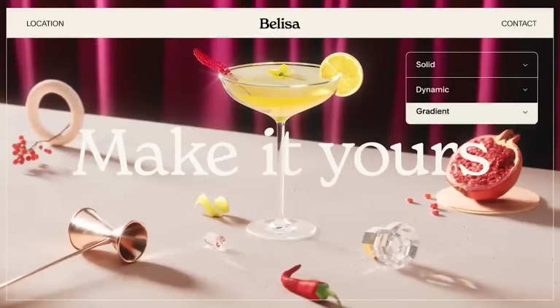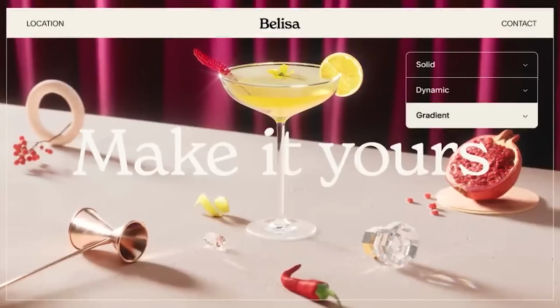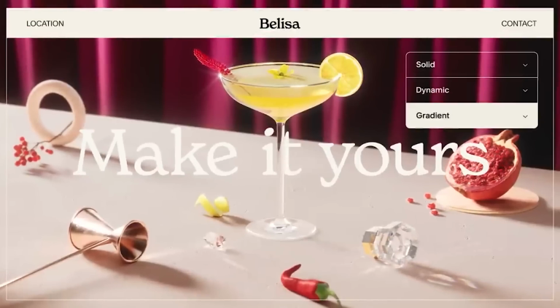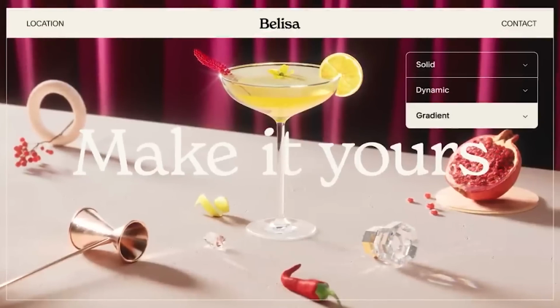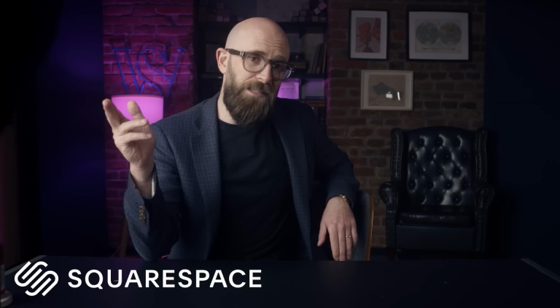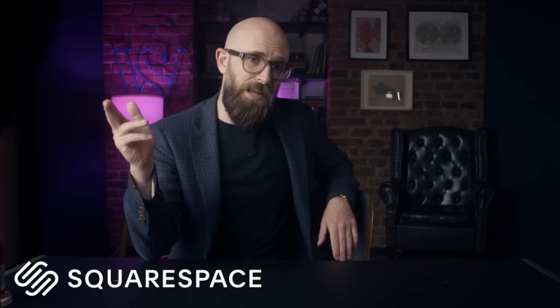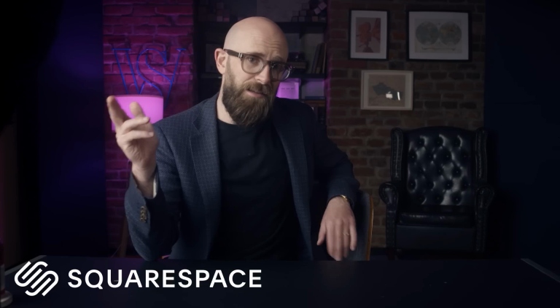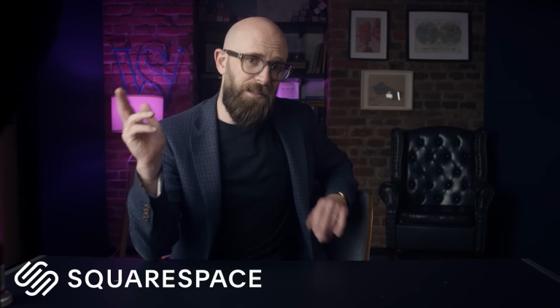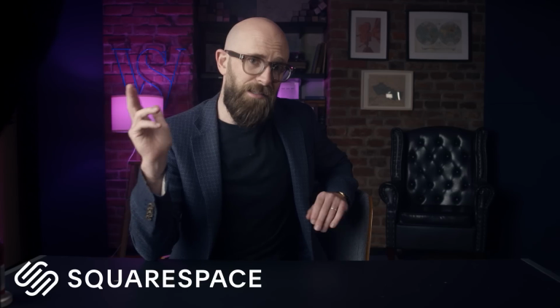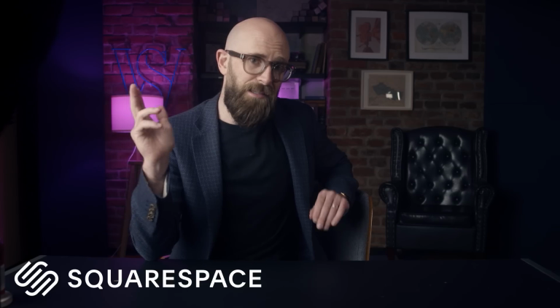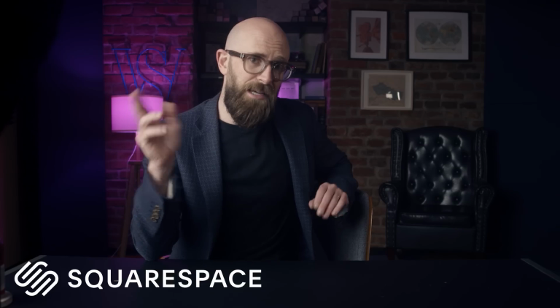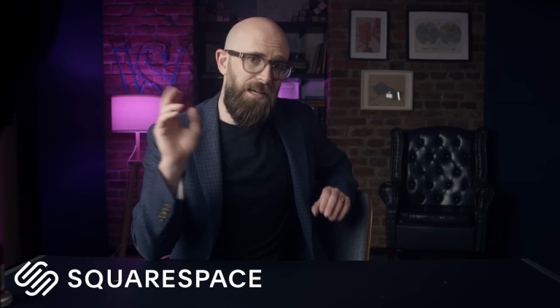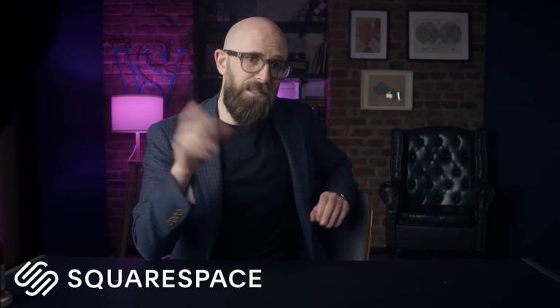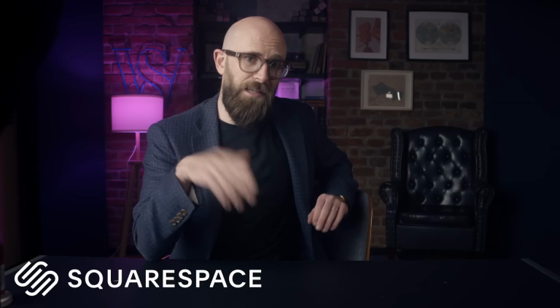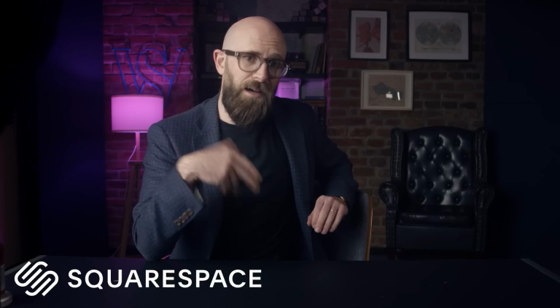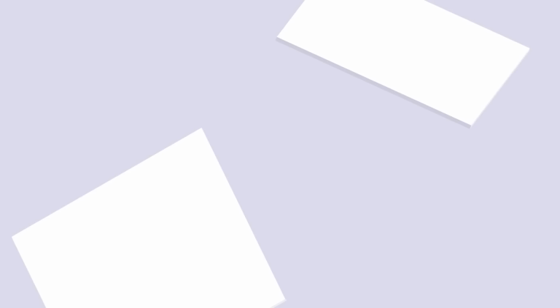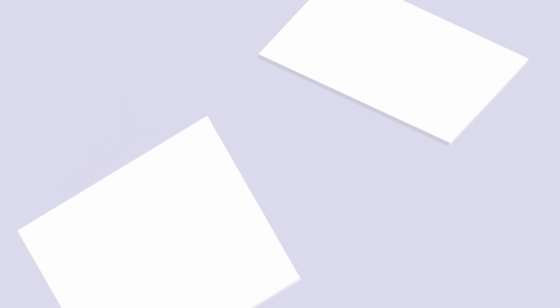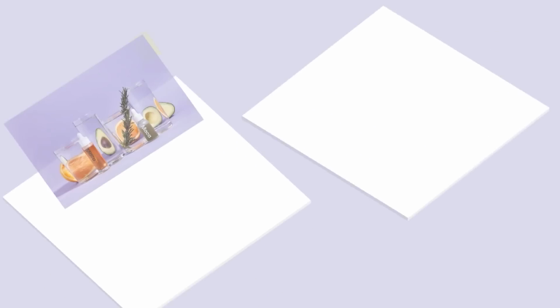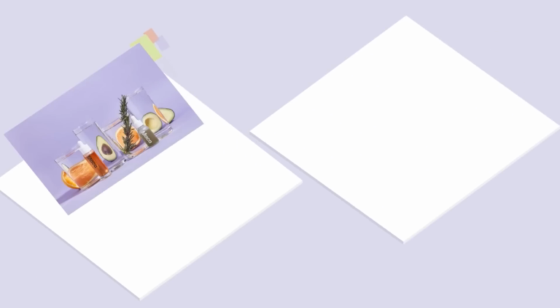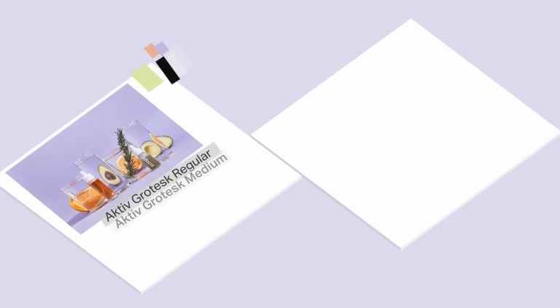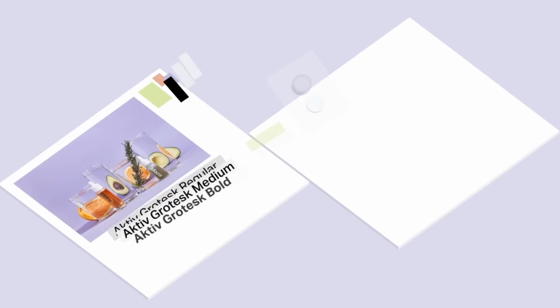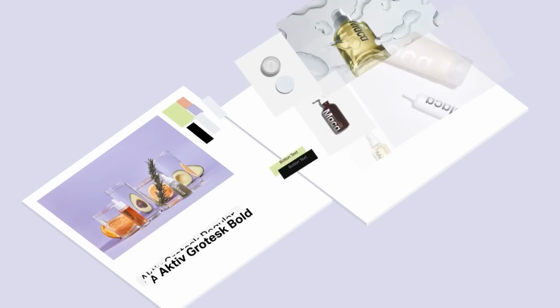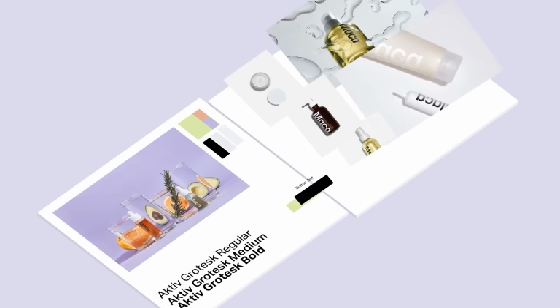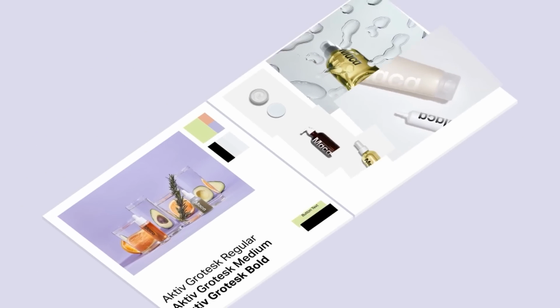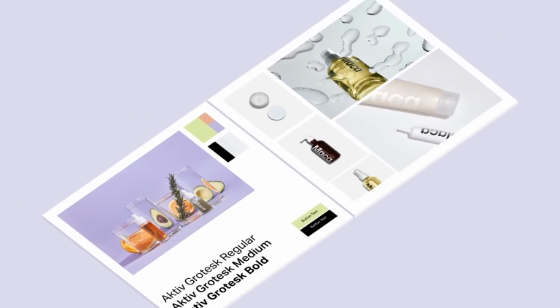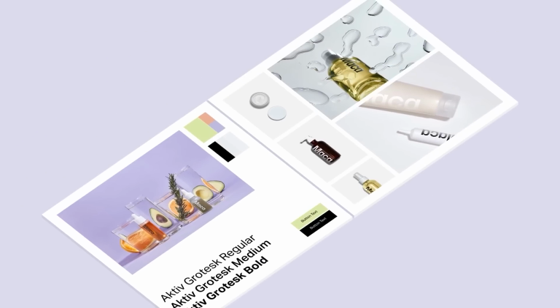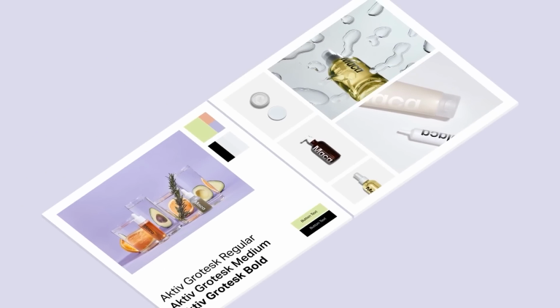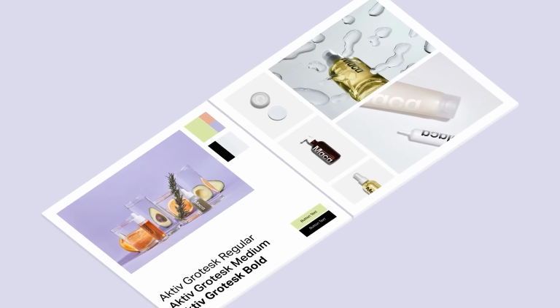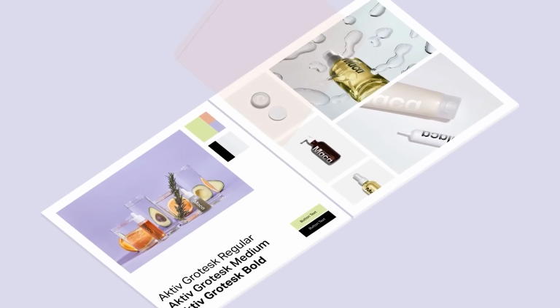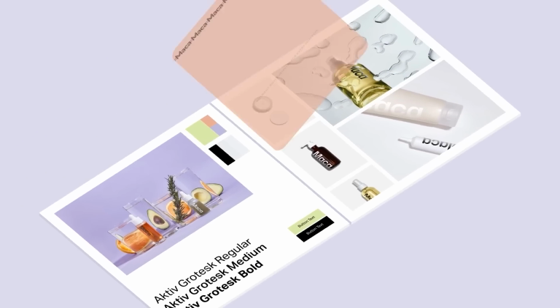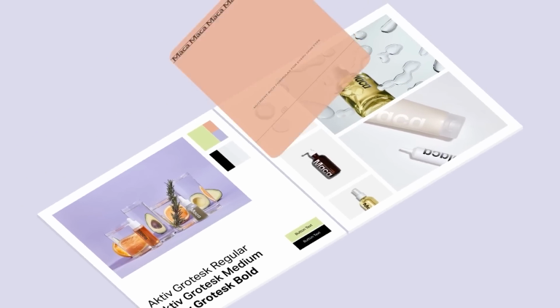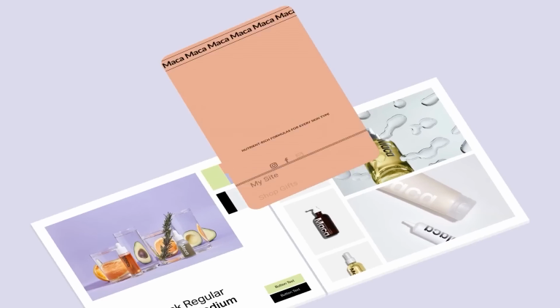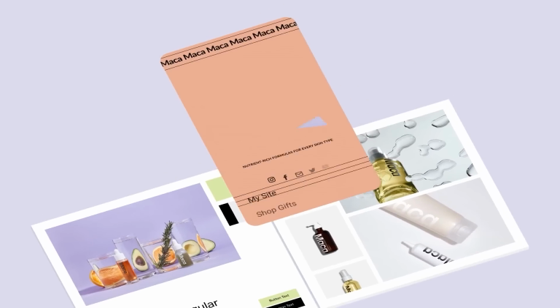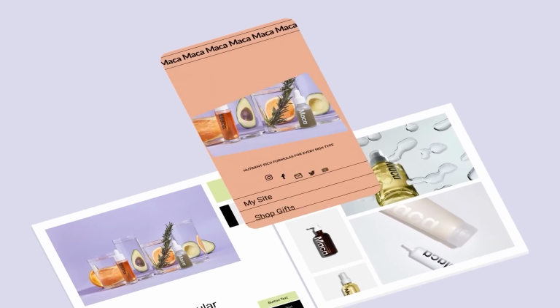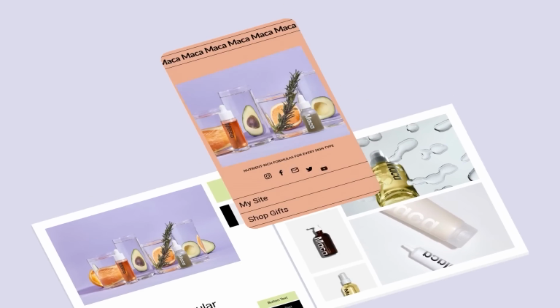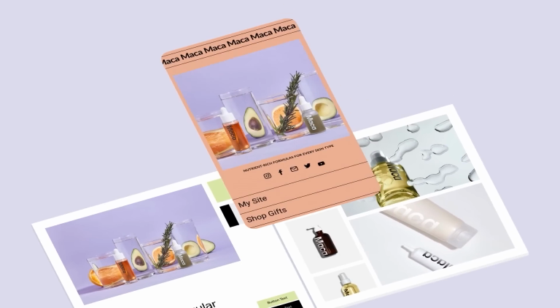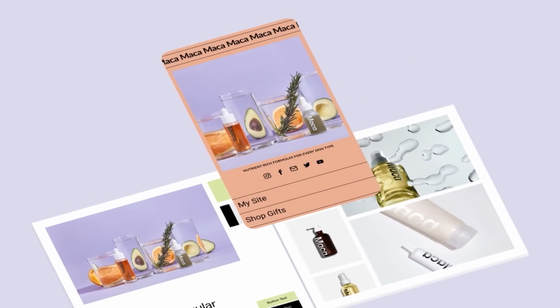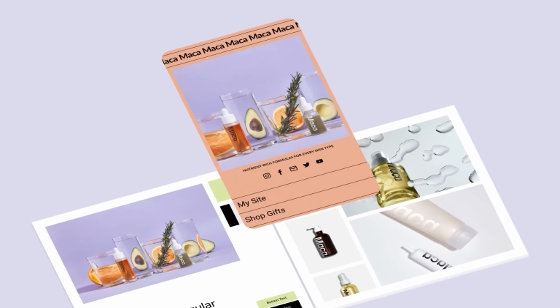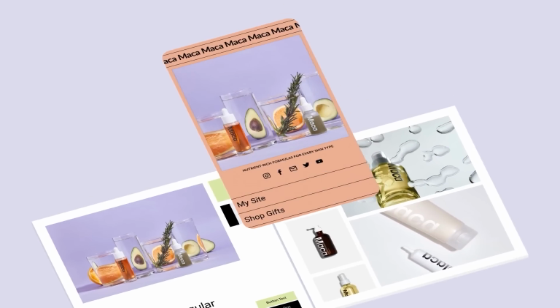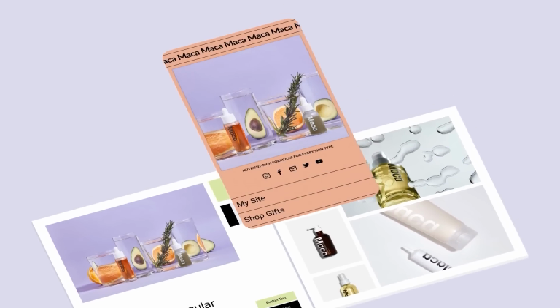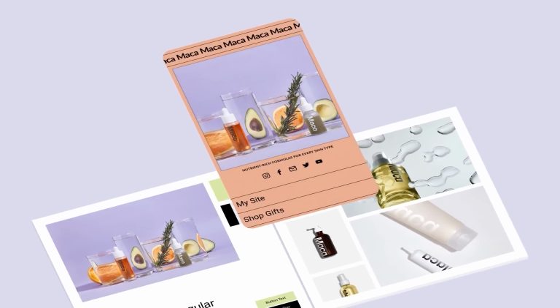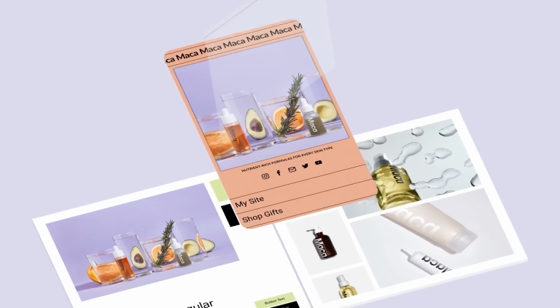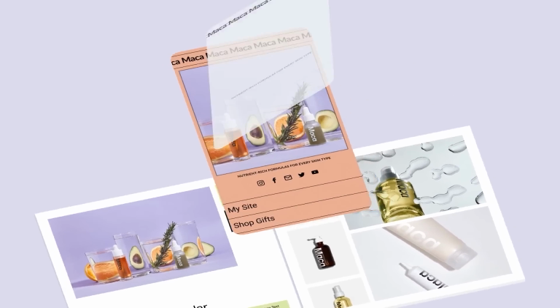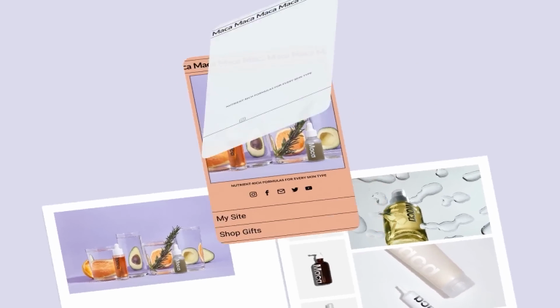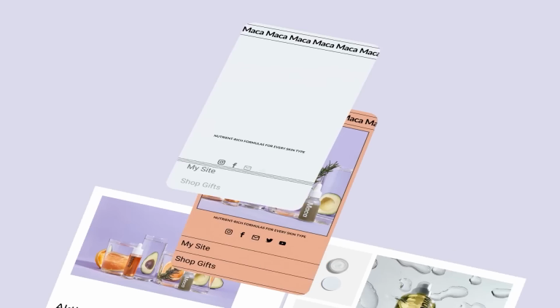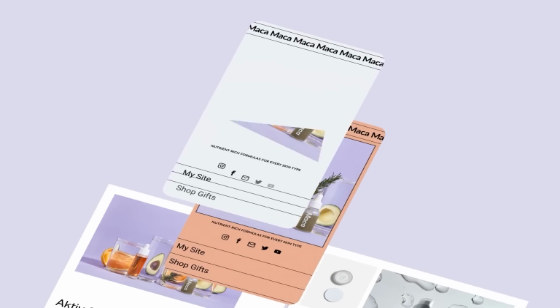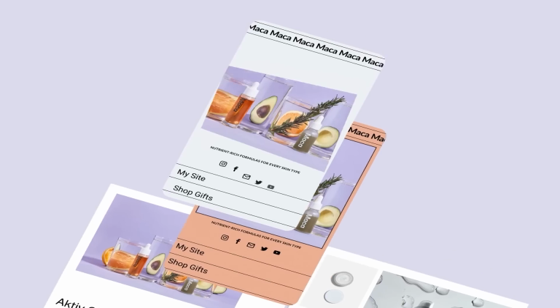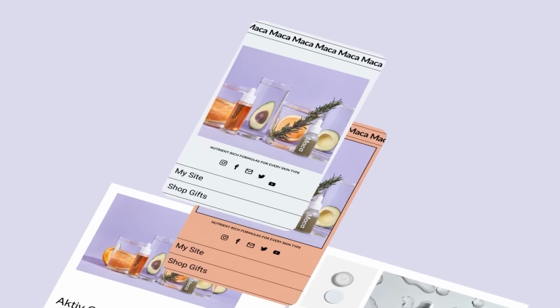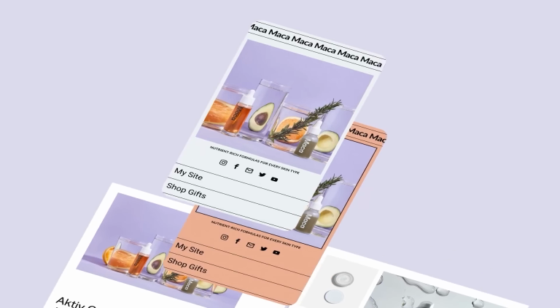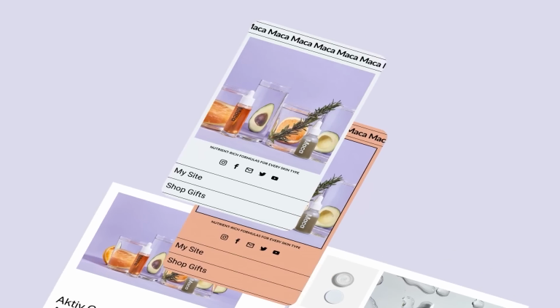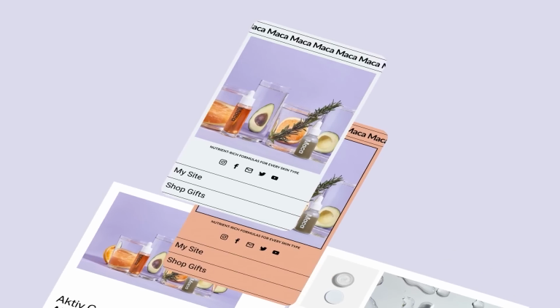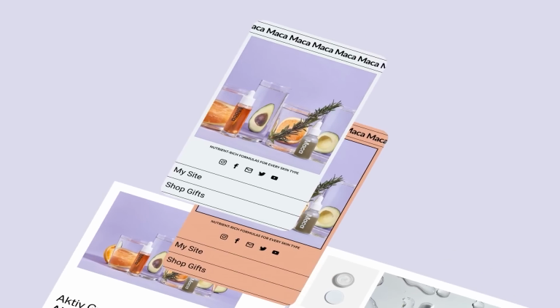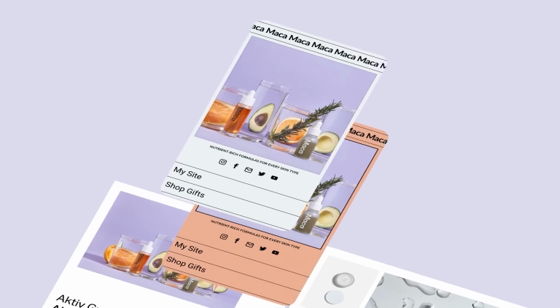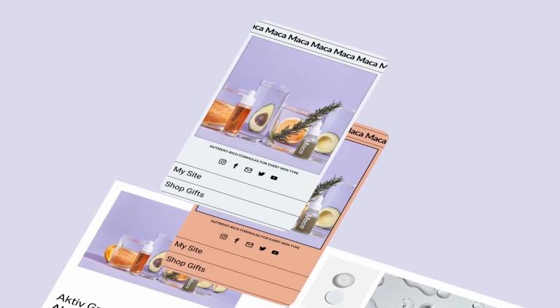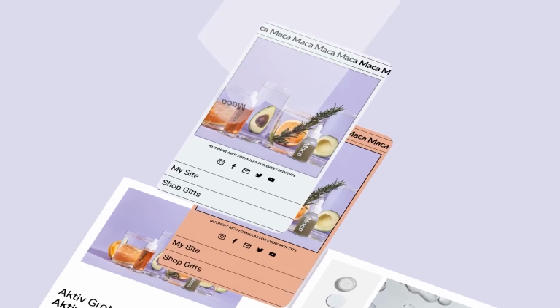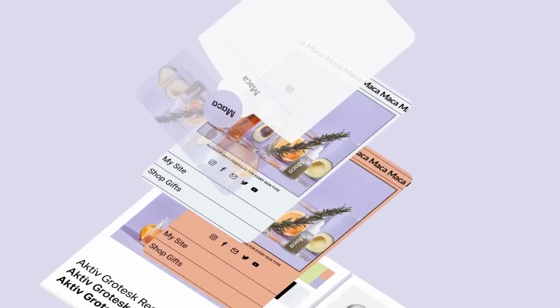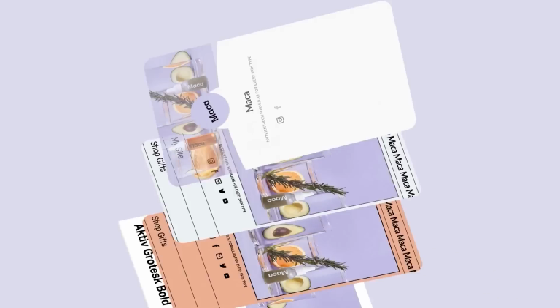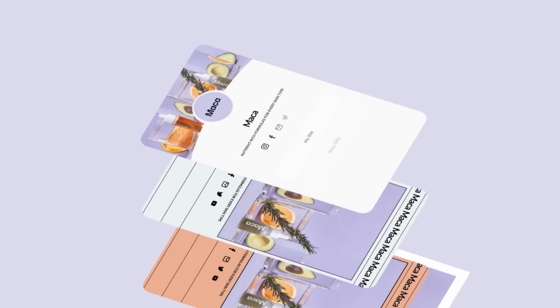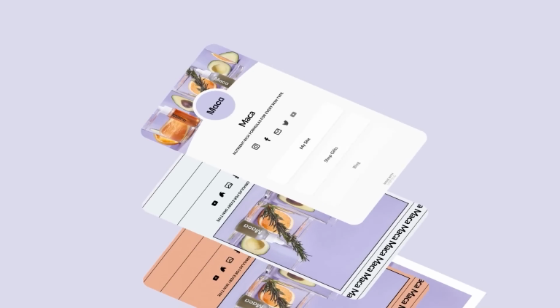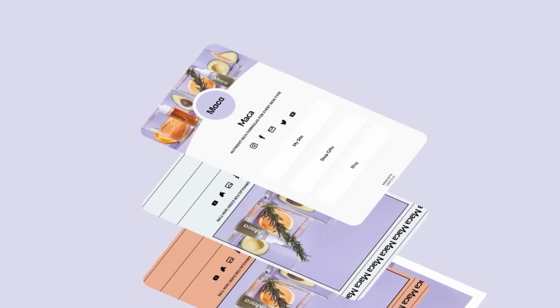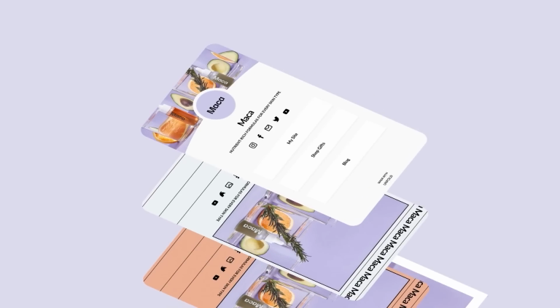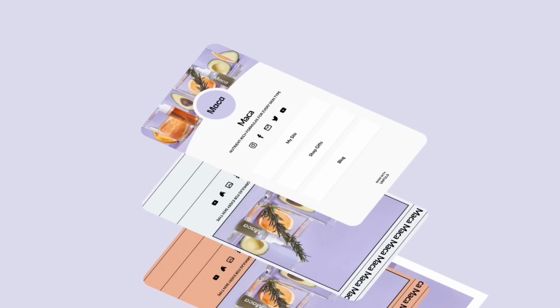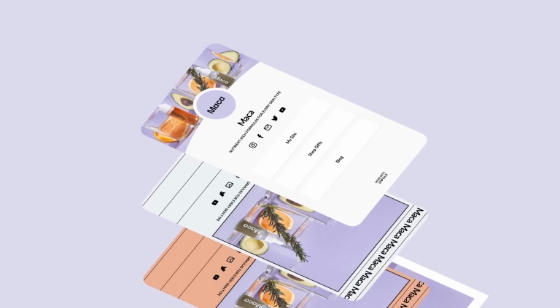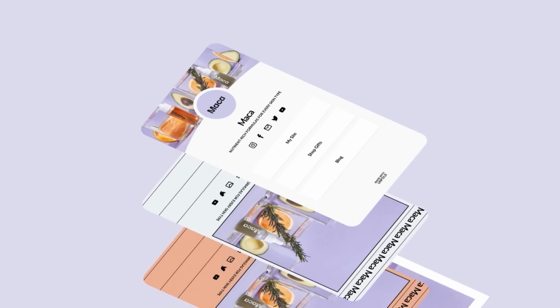Next up, extensions. These are cool add-ons for your website. You can connect your site to third-party tools, making it do things you probably never thought possible.